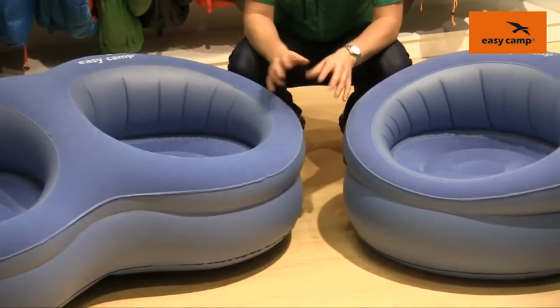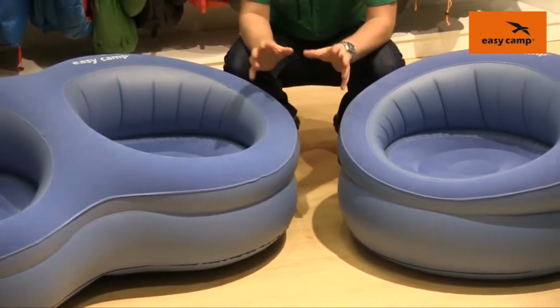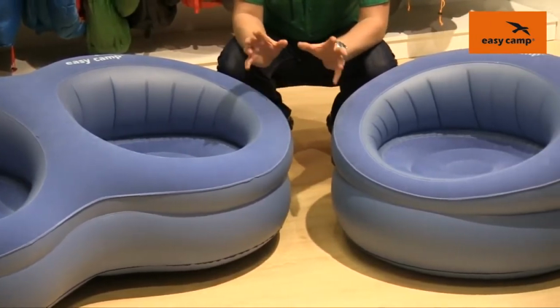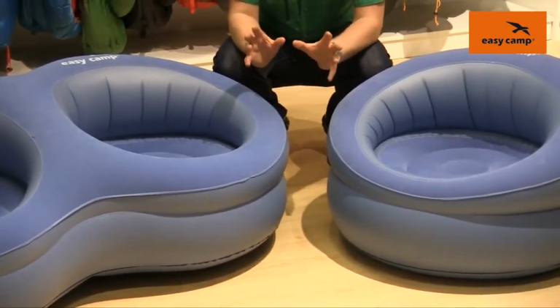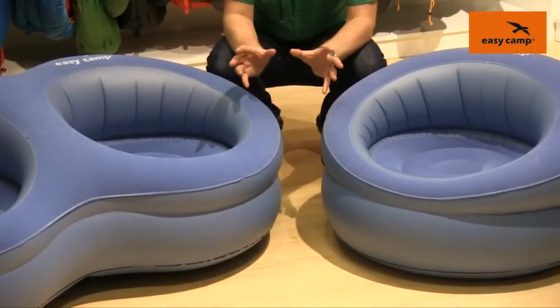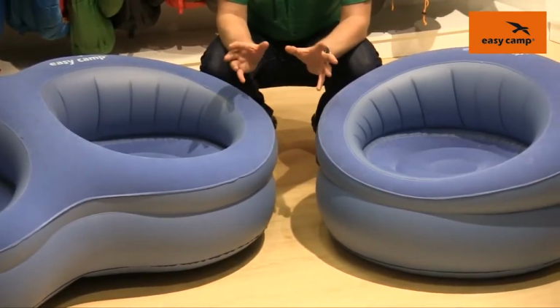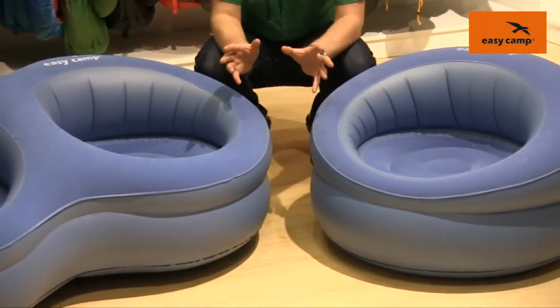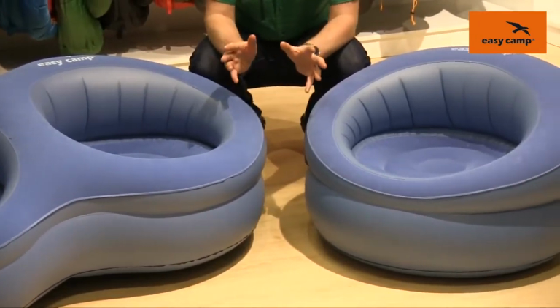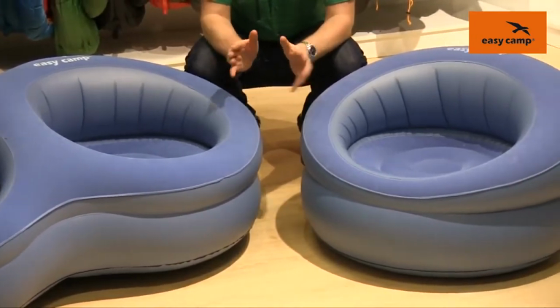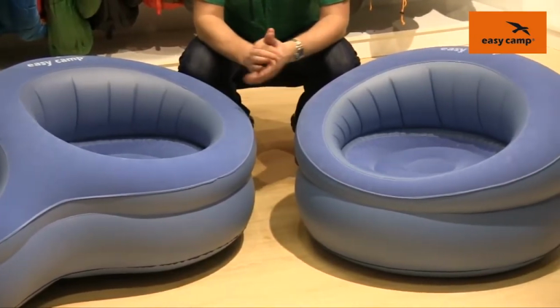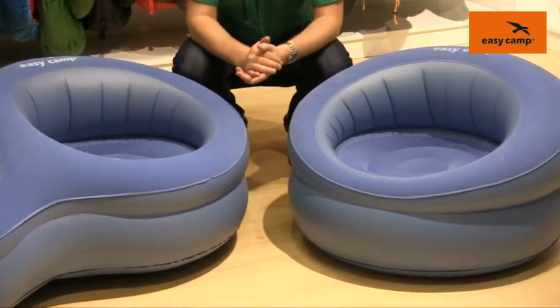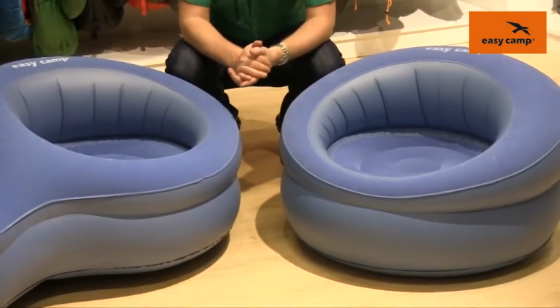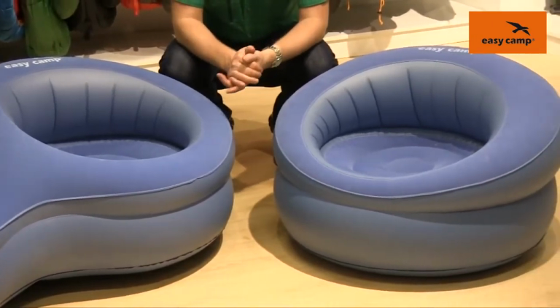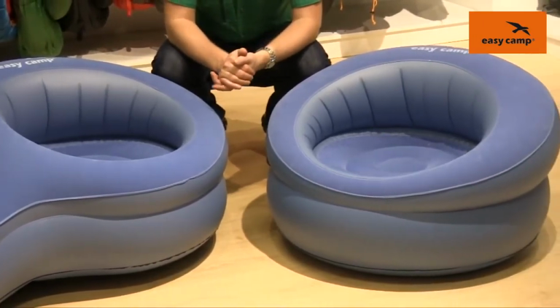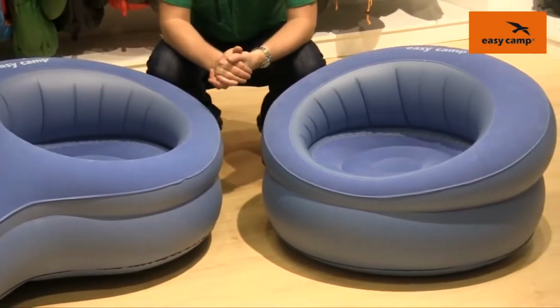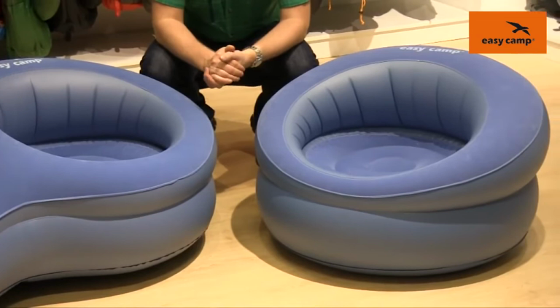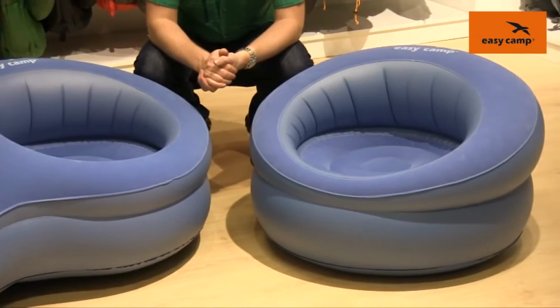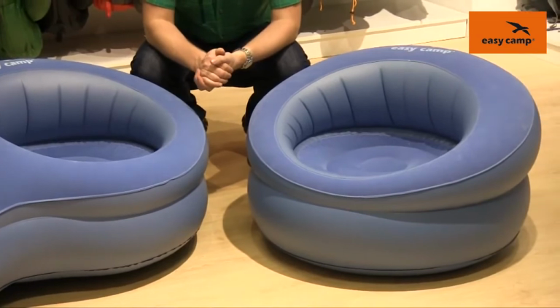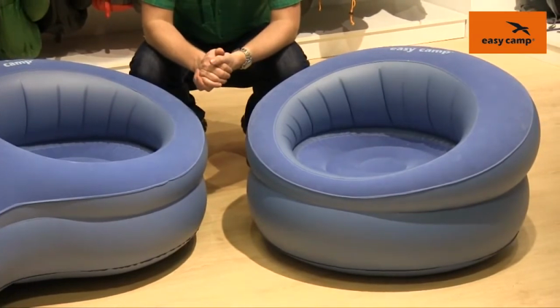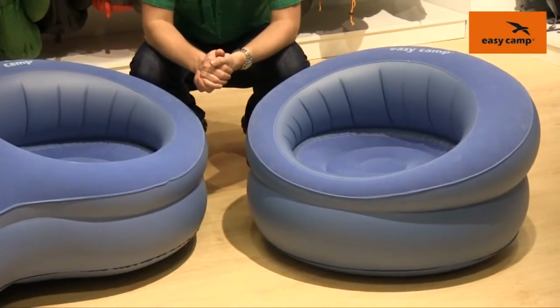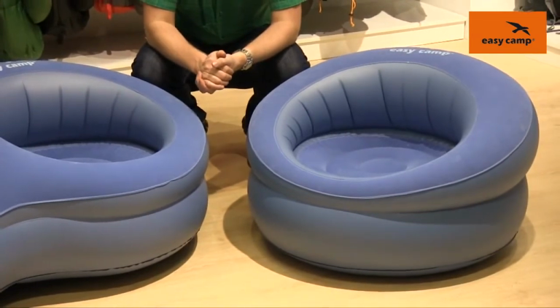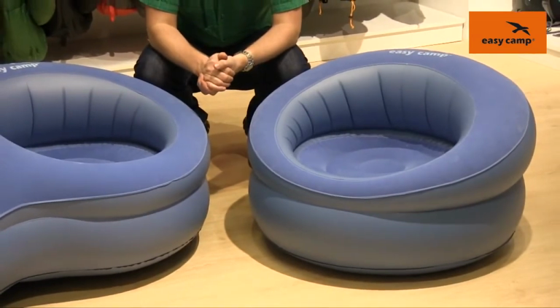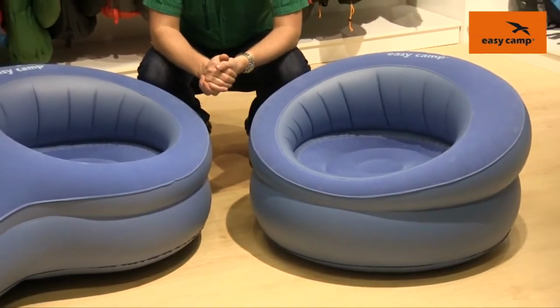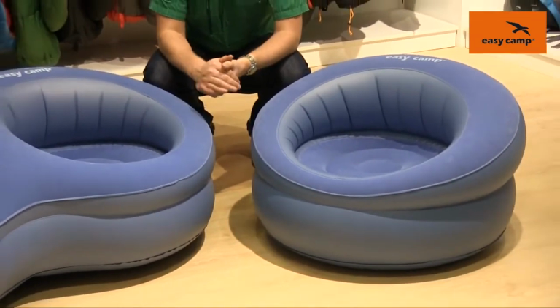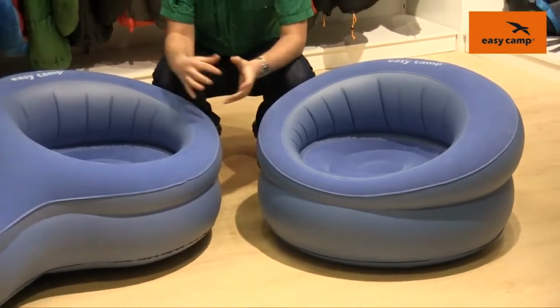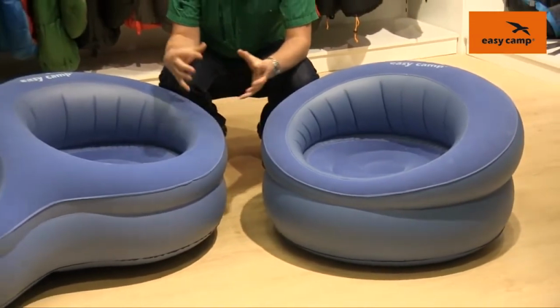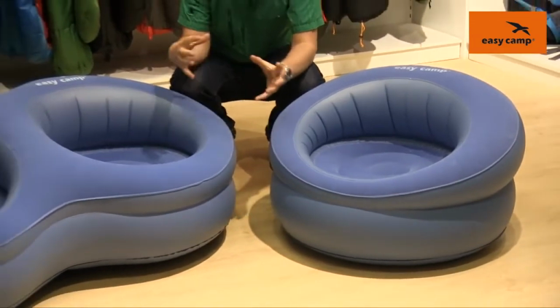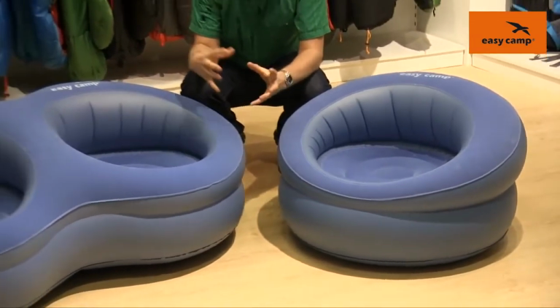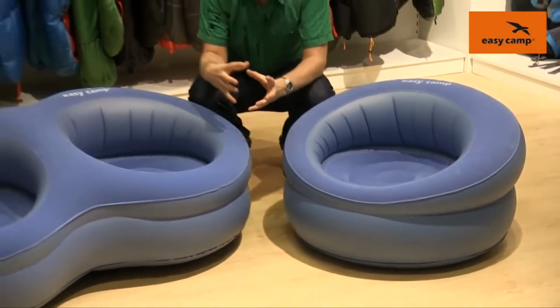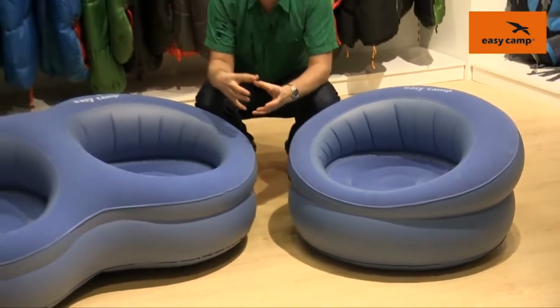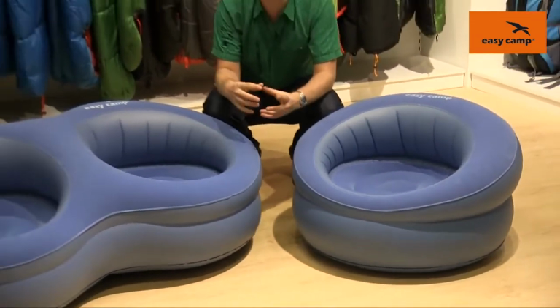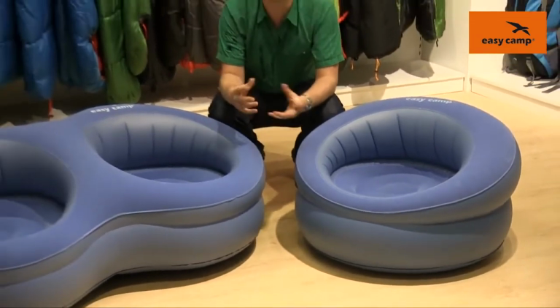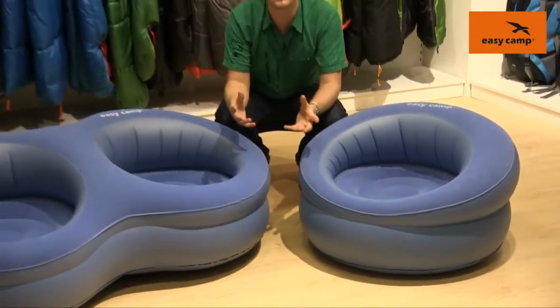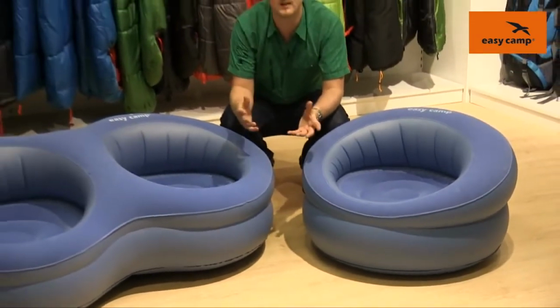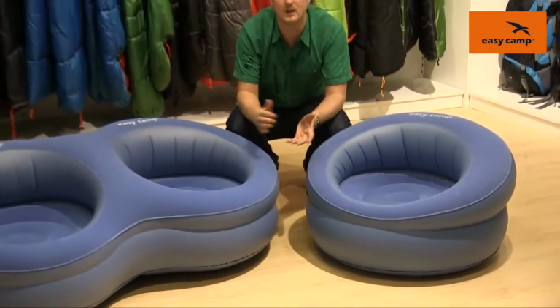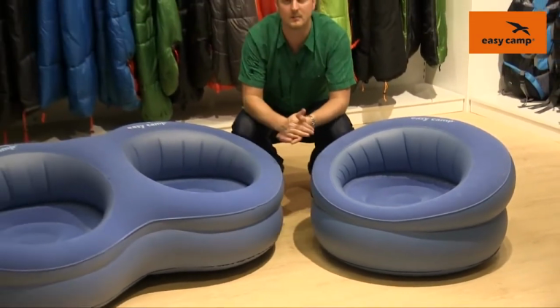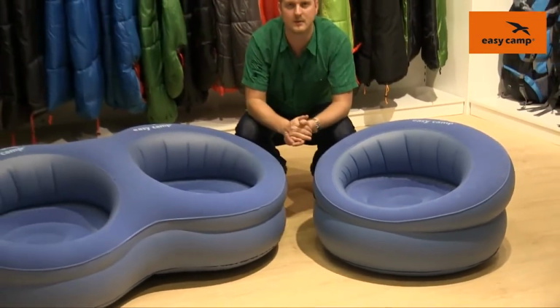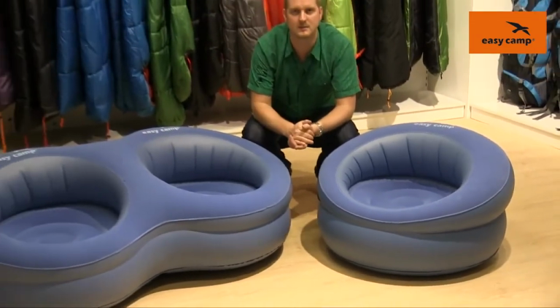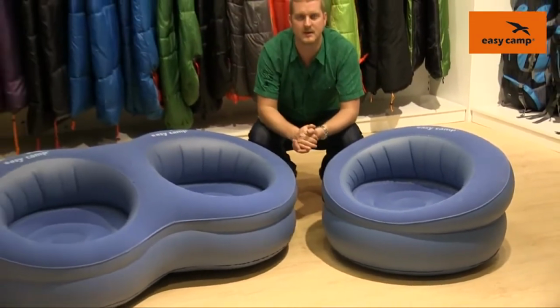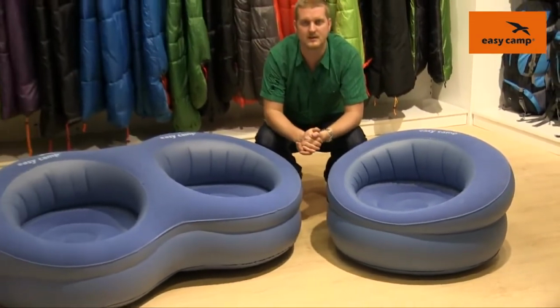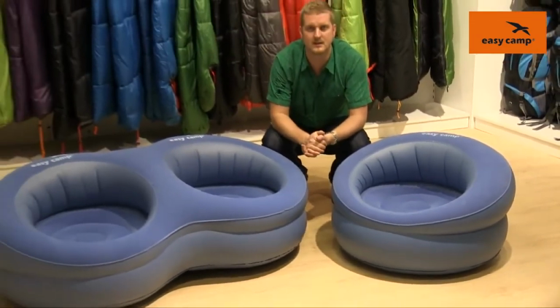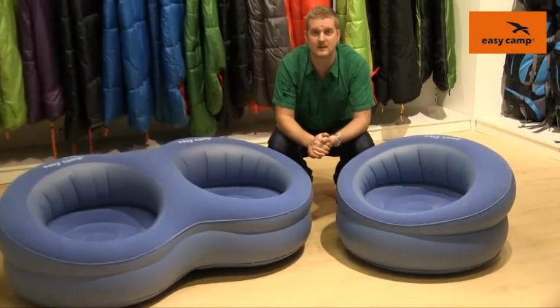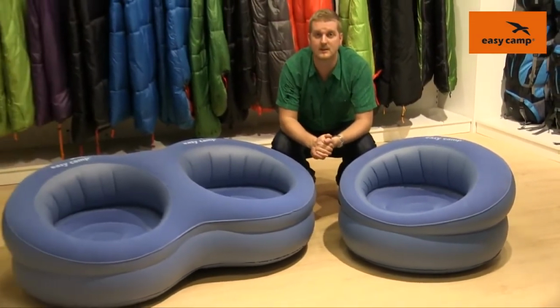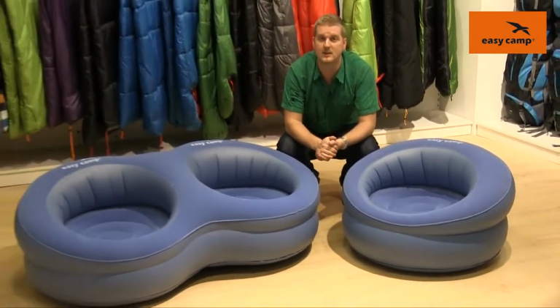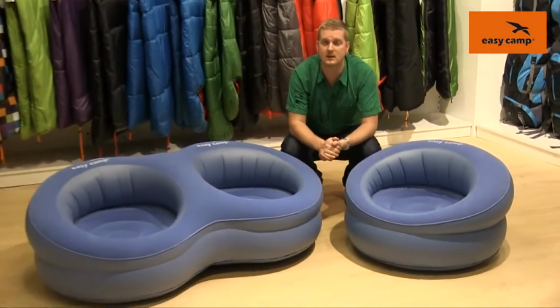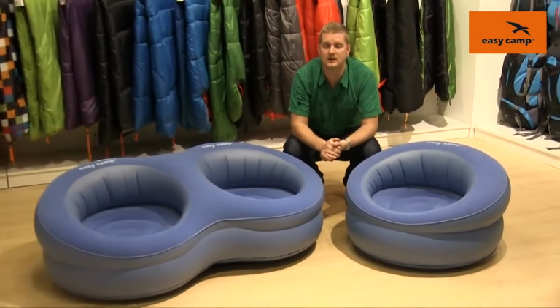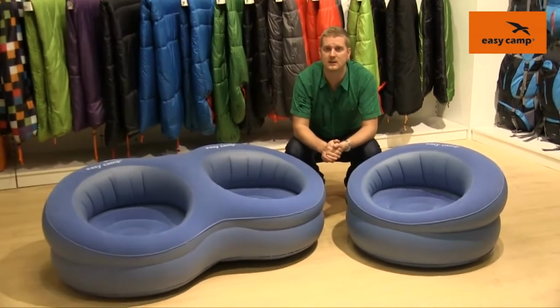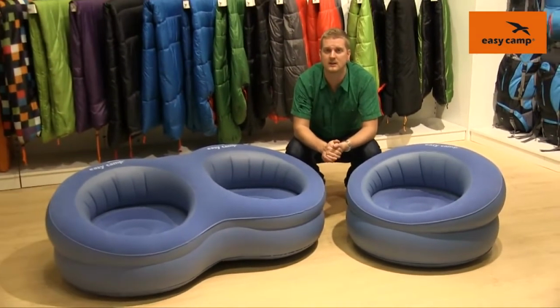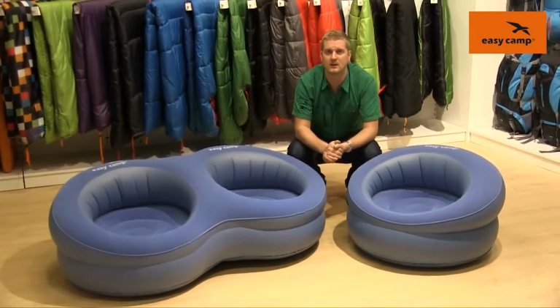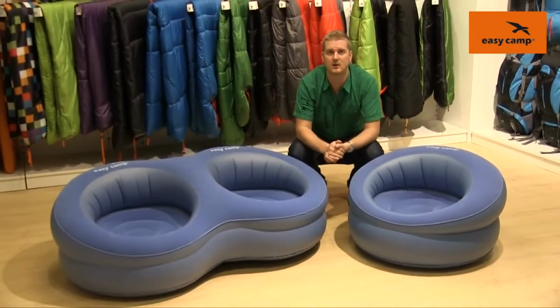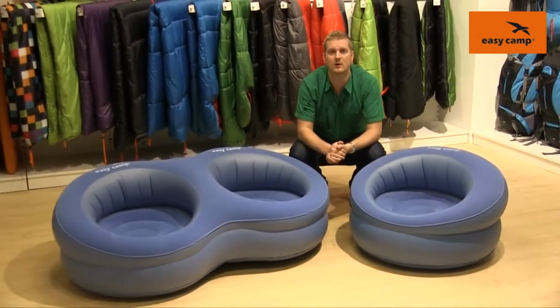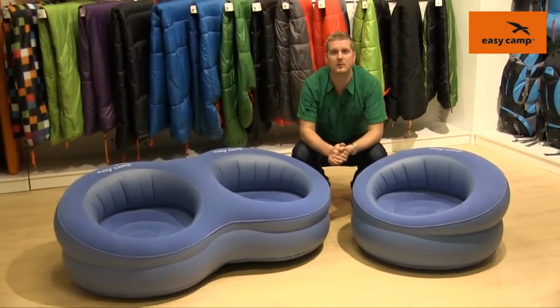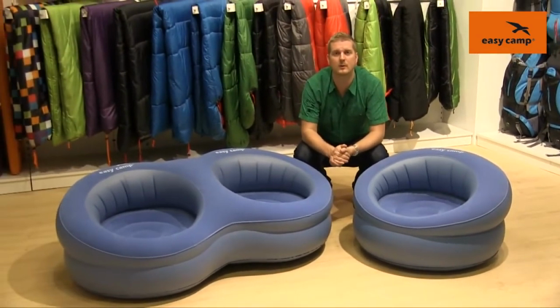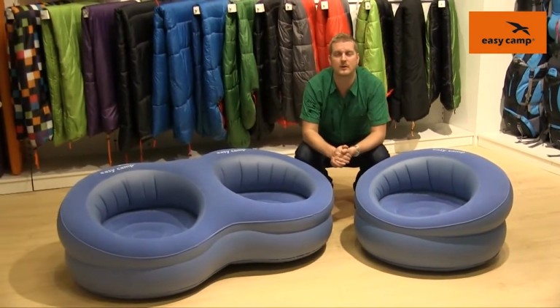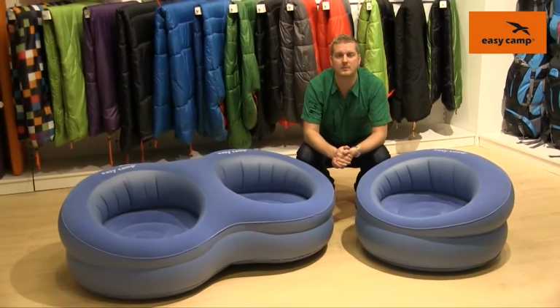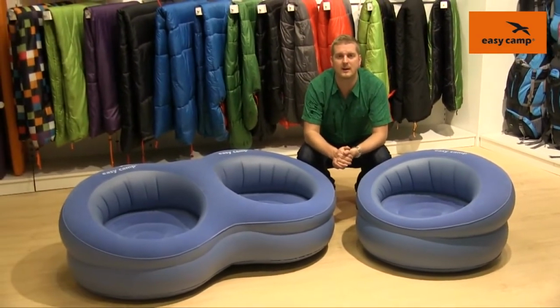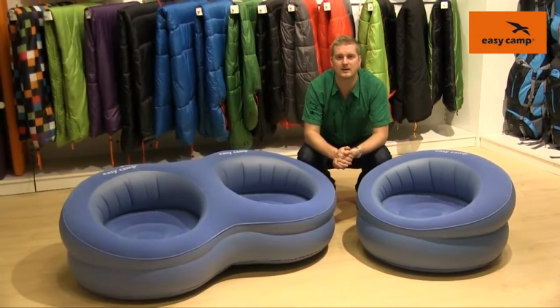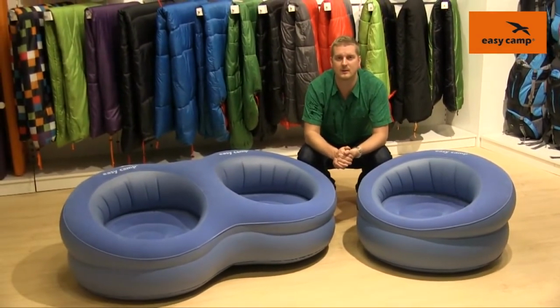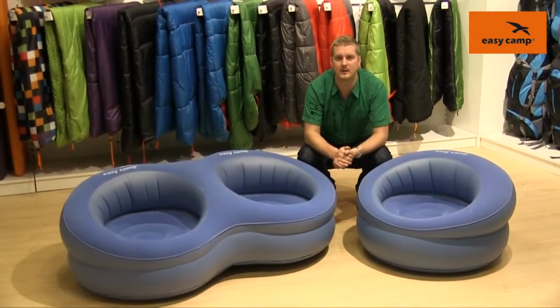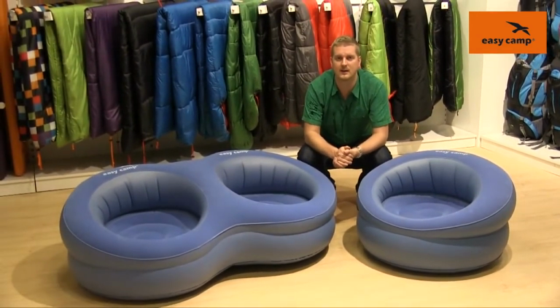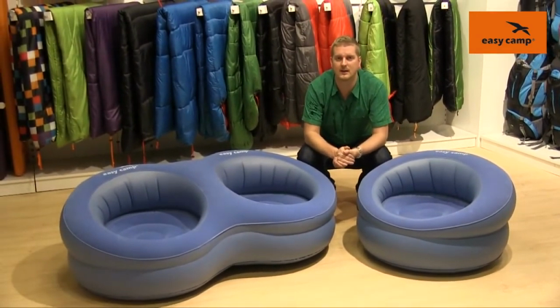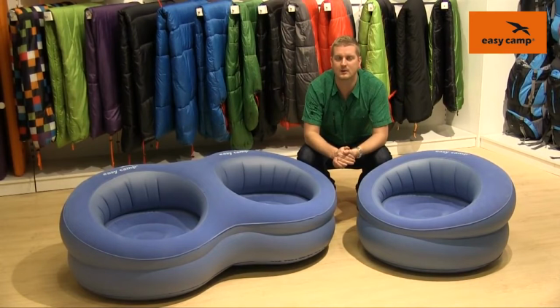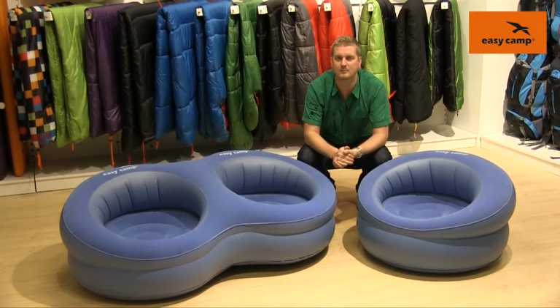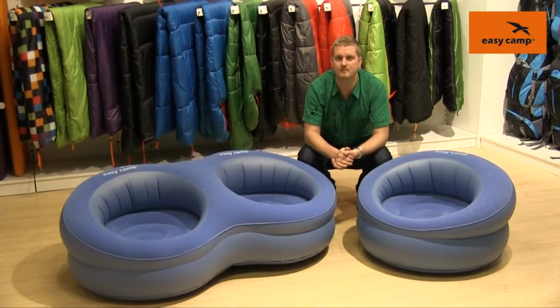They very quickly inflate and deflate, so when they're deflated they don't take up much space in the car or when they're packed away at home.